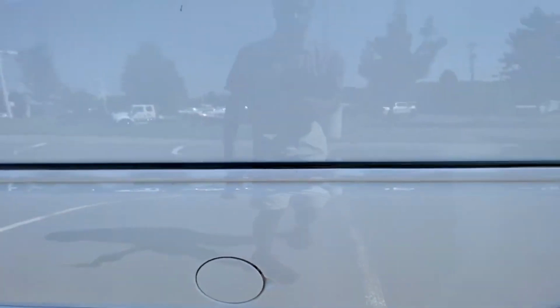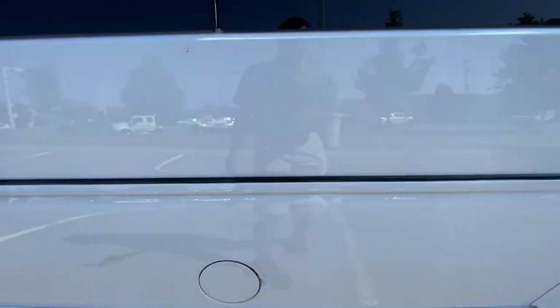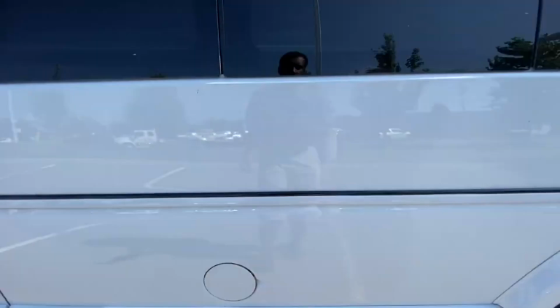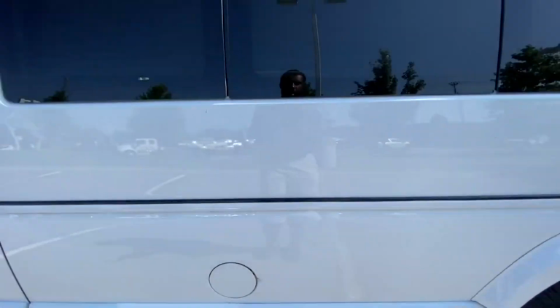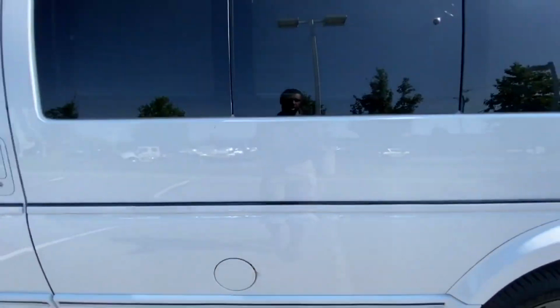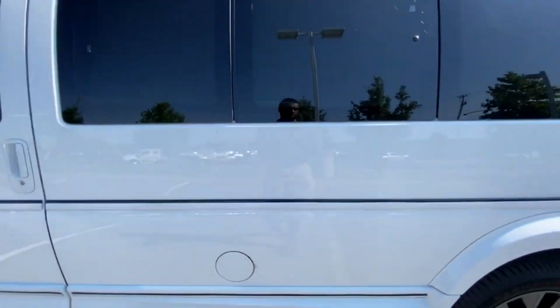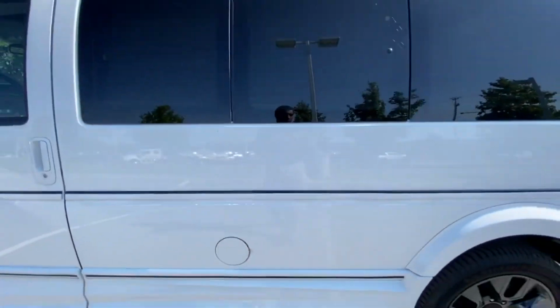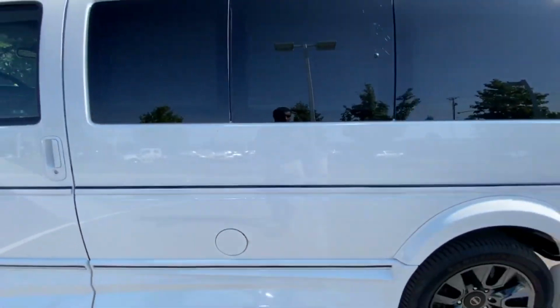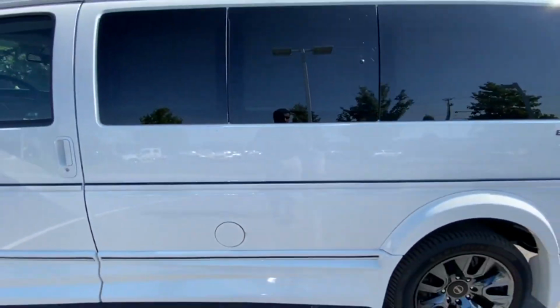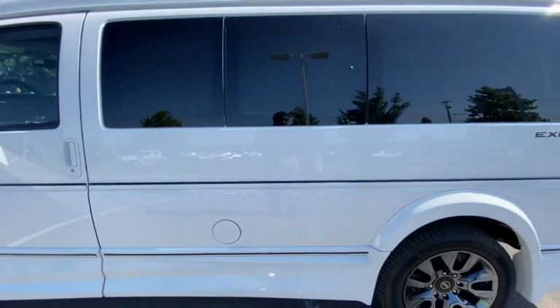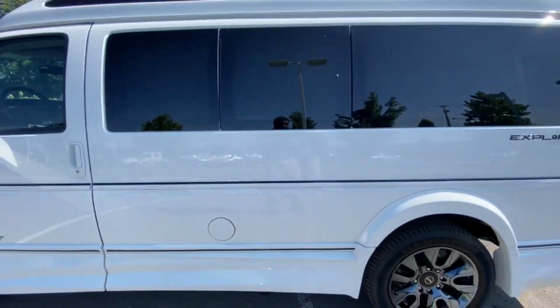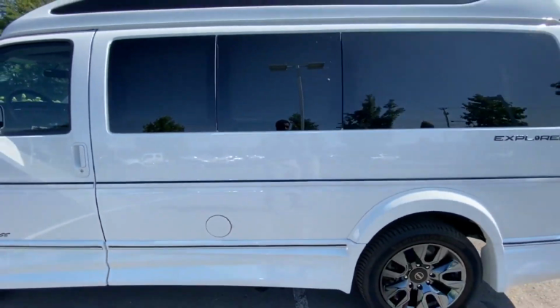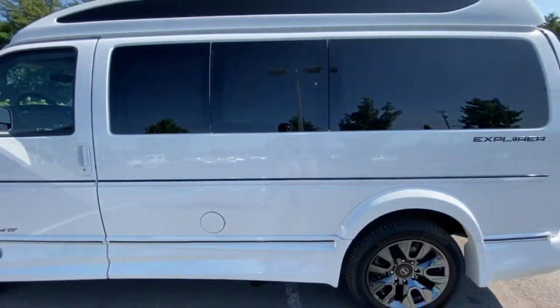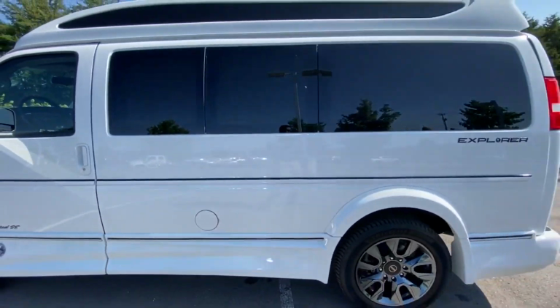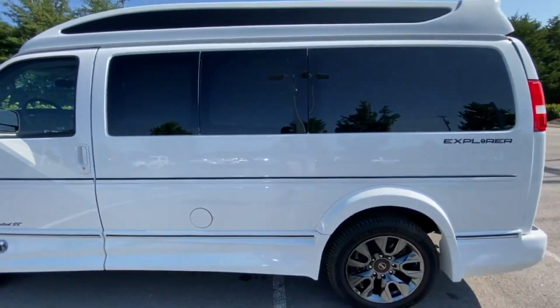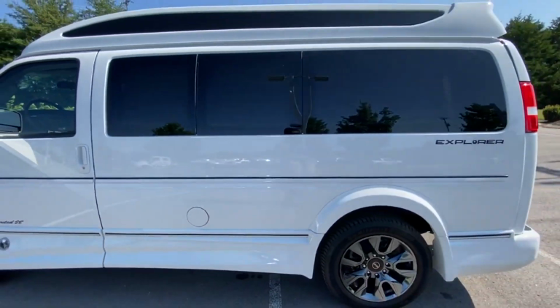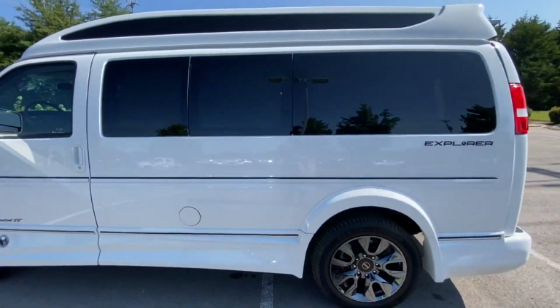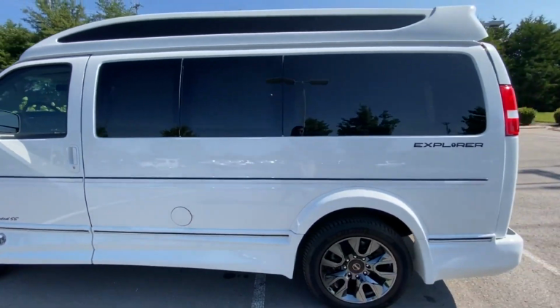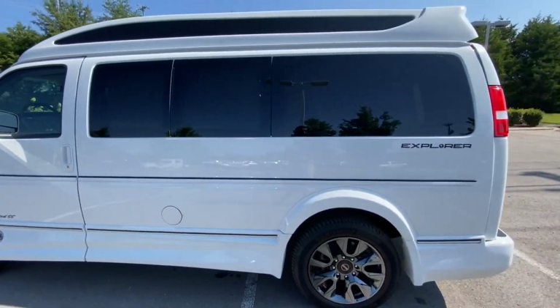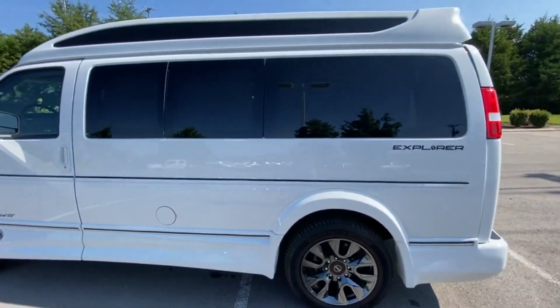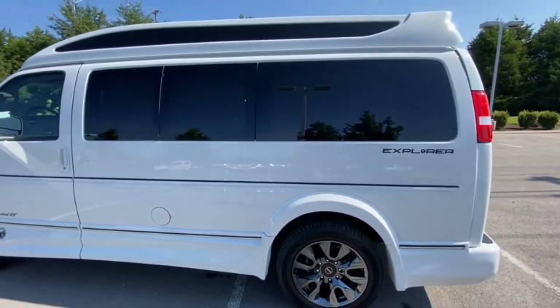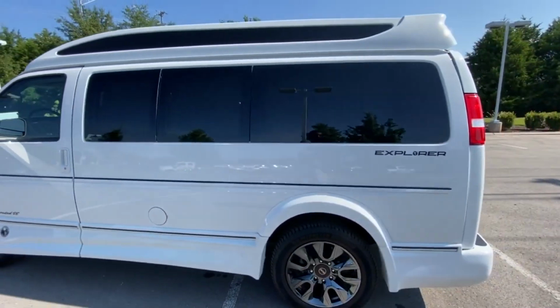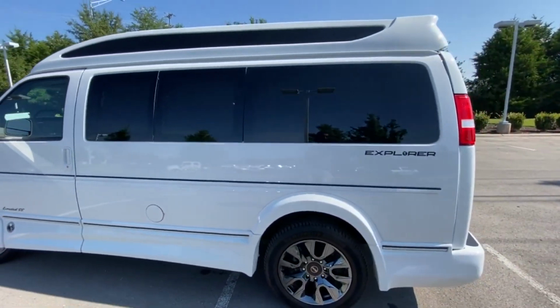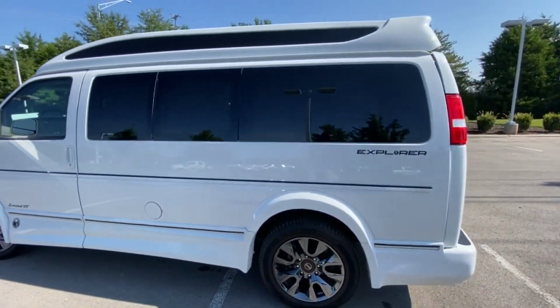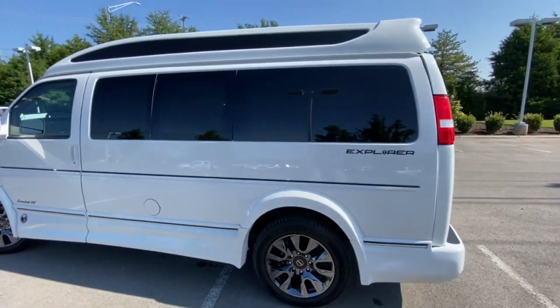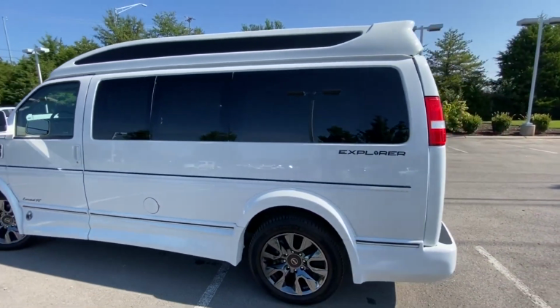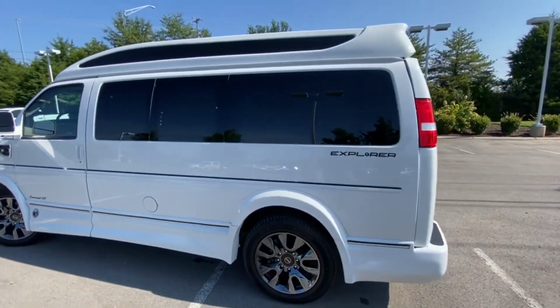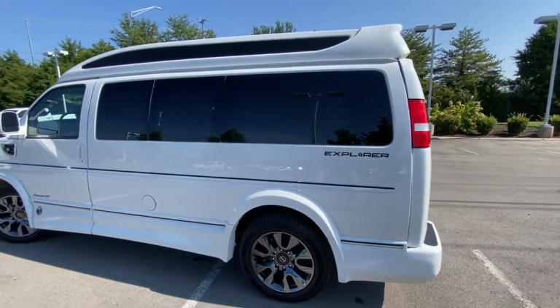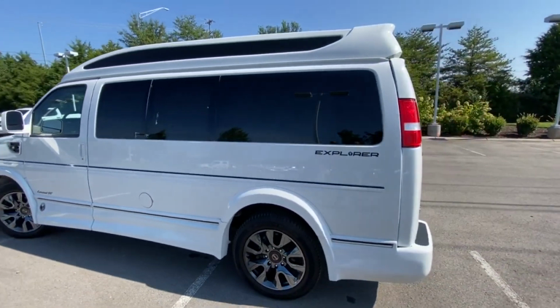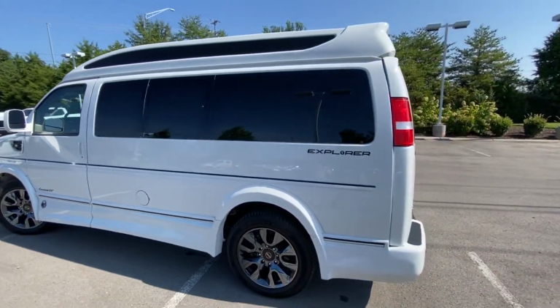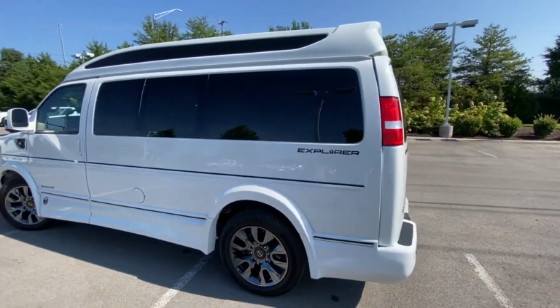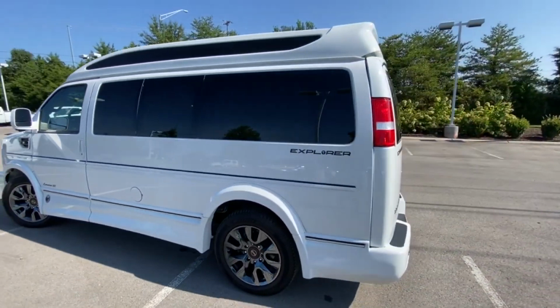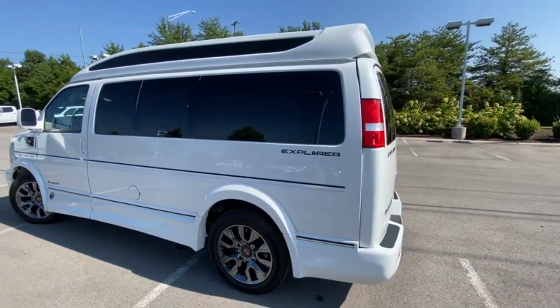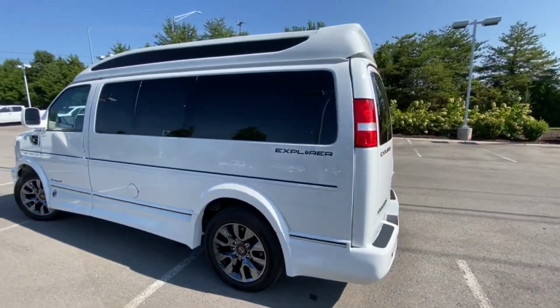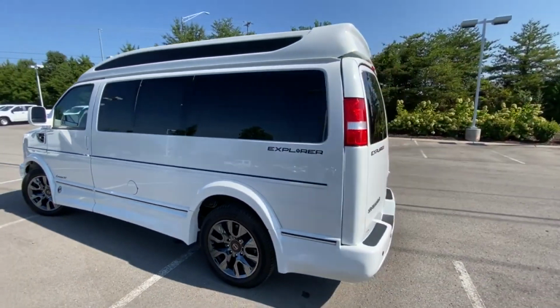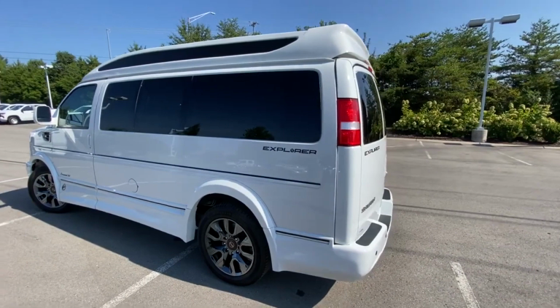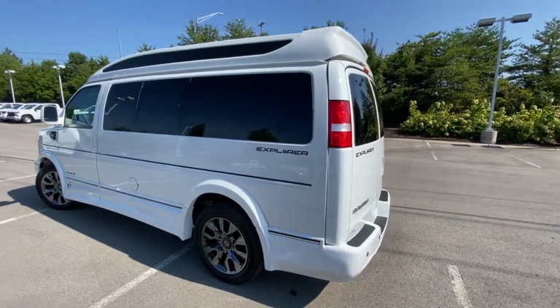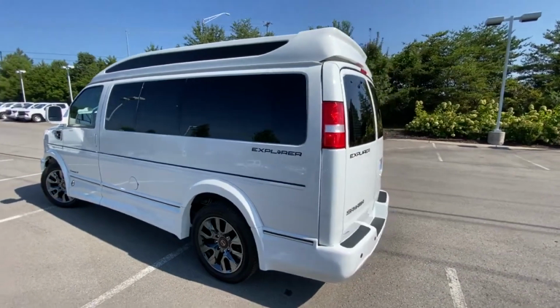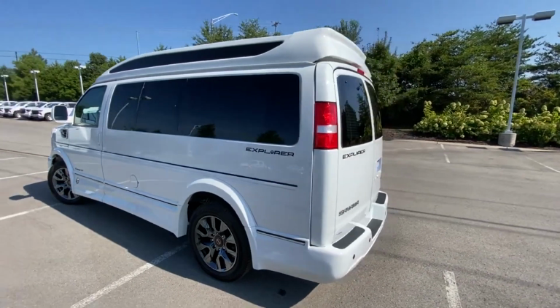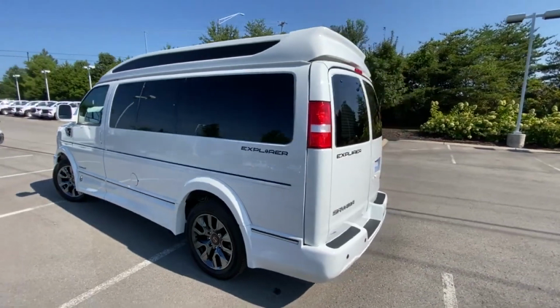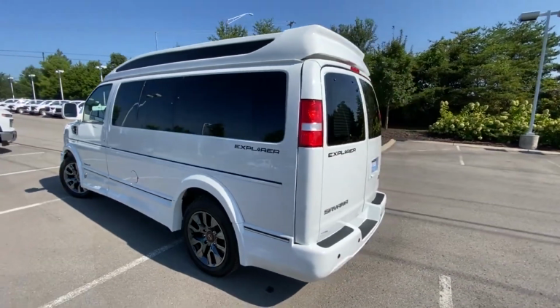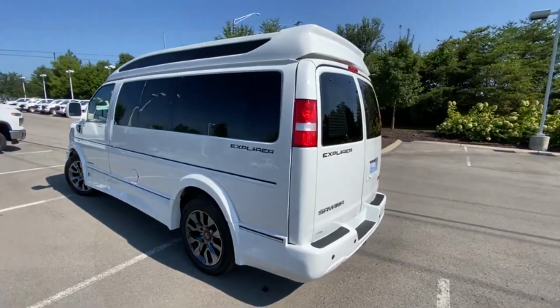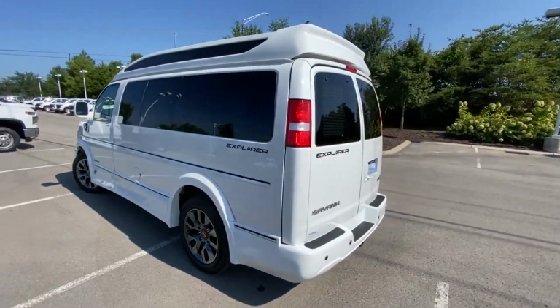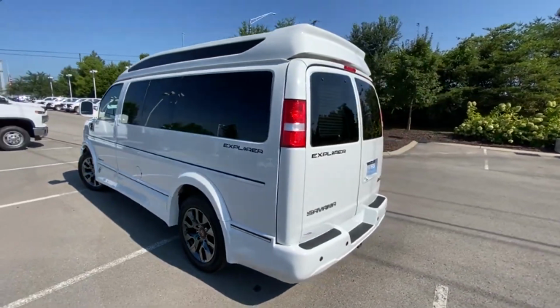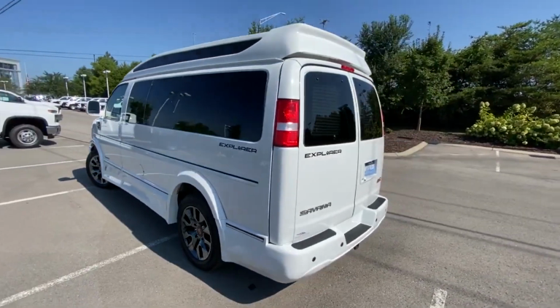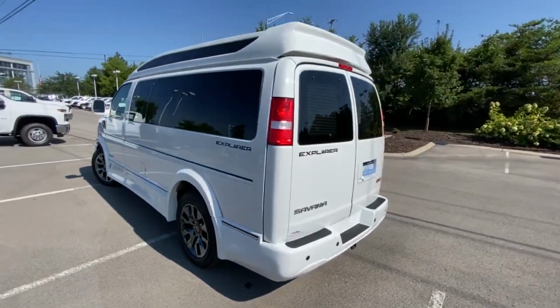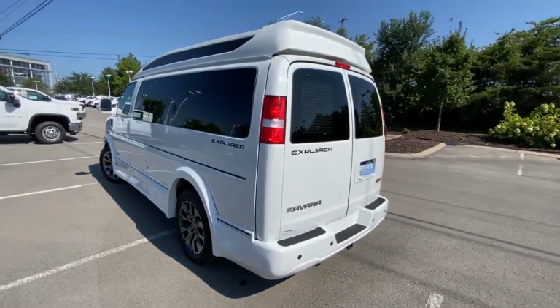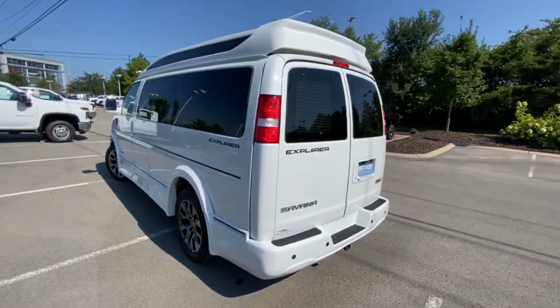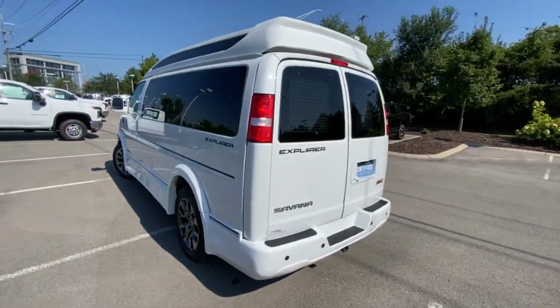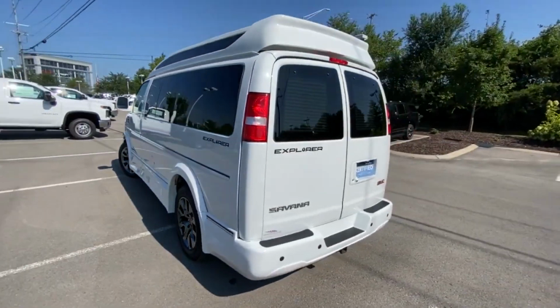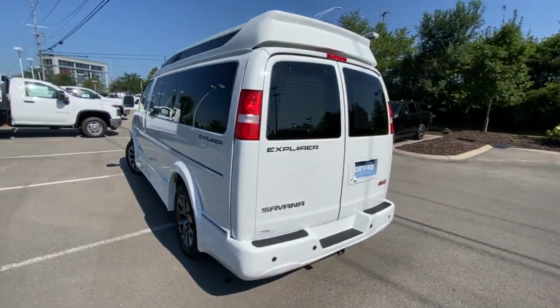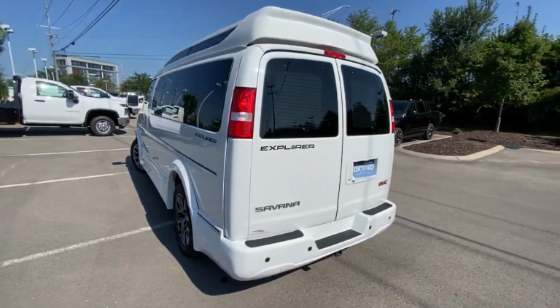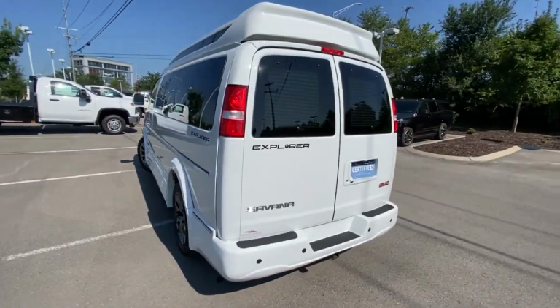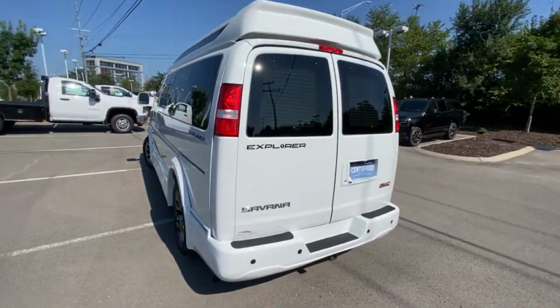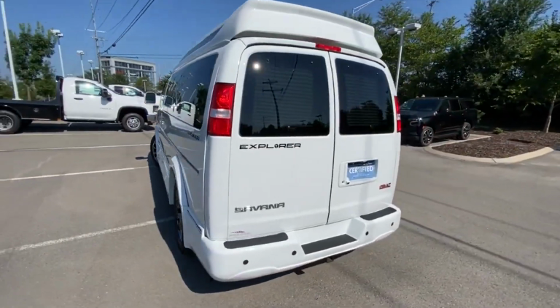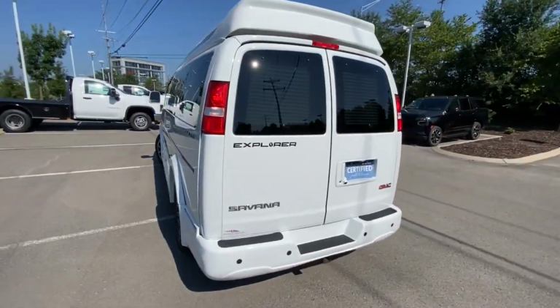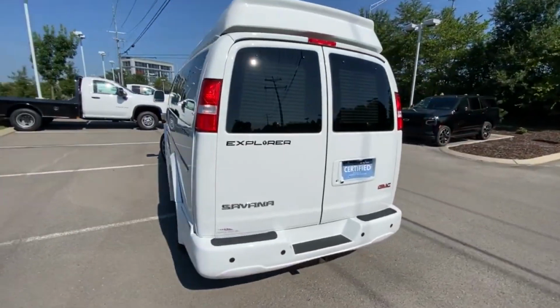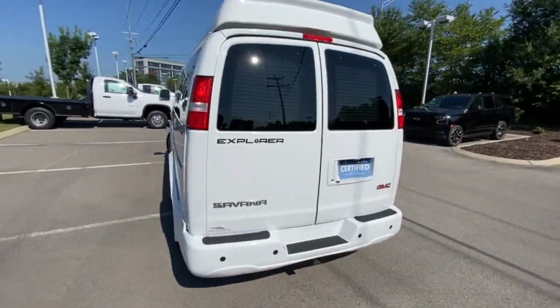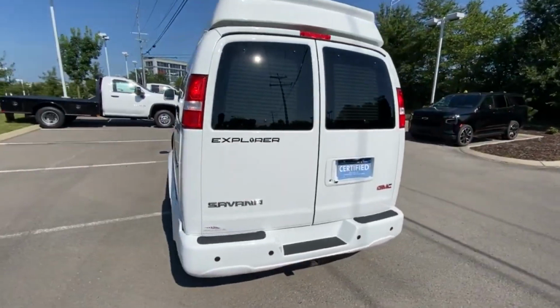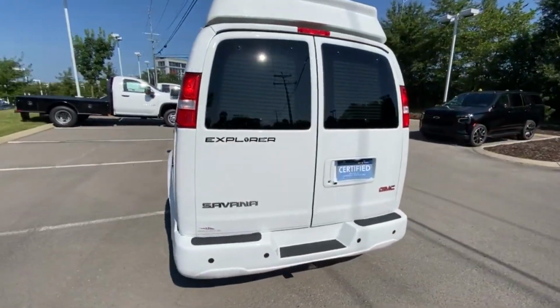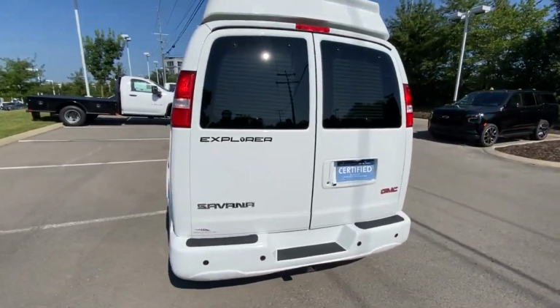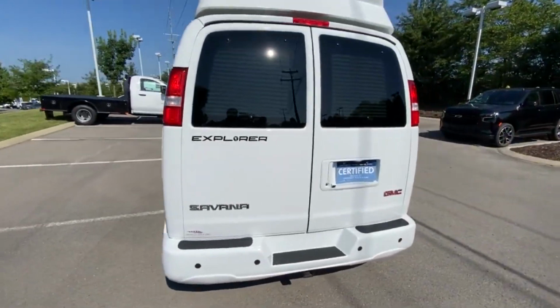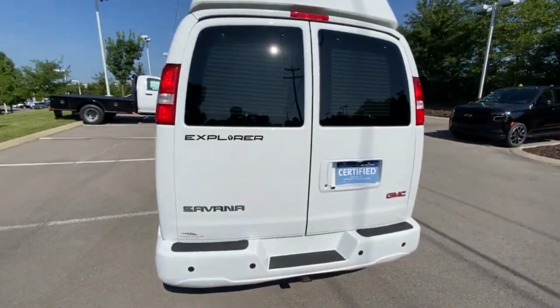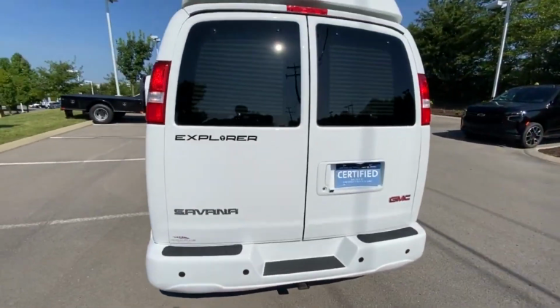Trying to get through all the less interesting stuff before we get to the cool stuff, which is going to be the inside of this van.